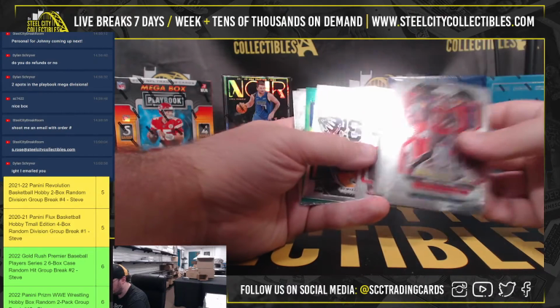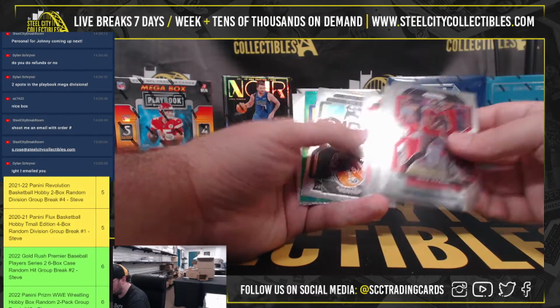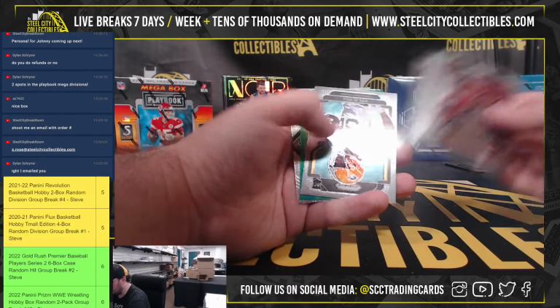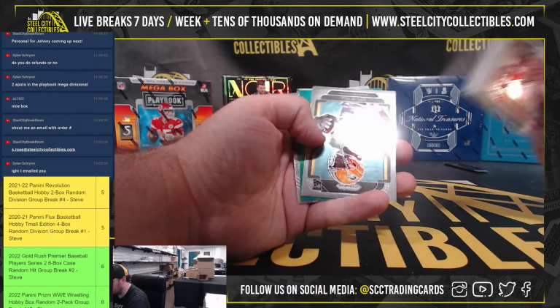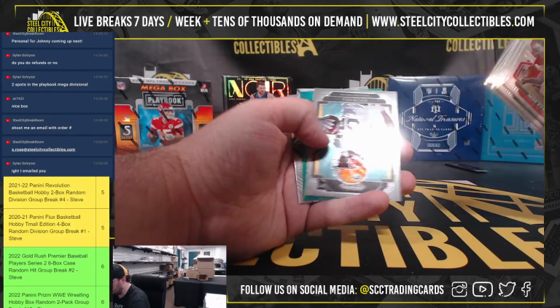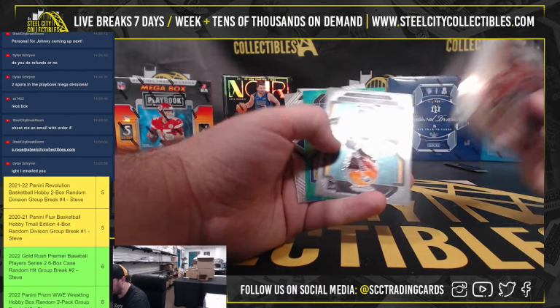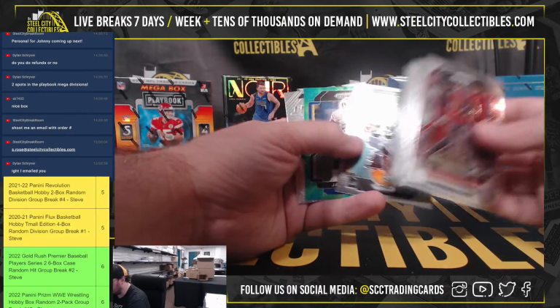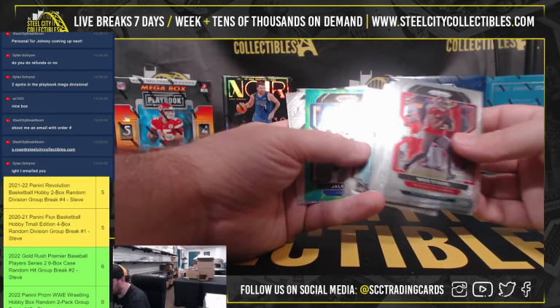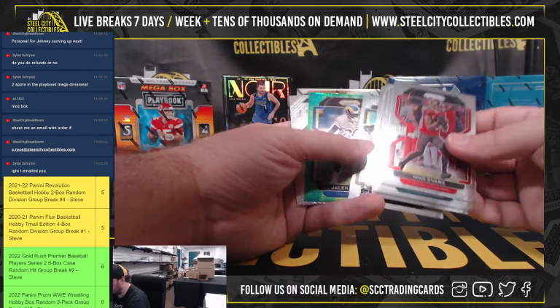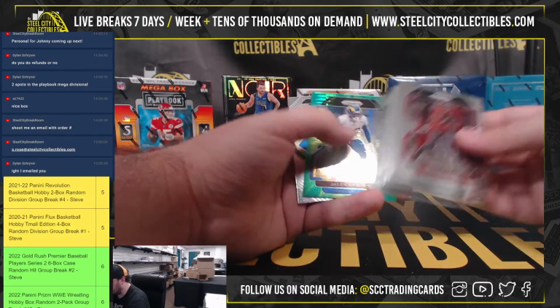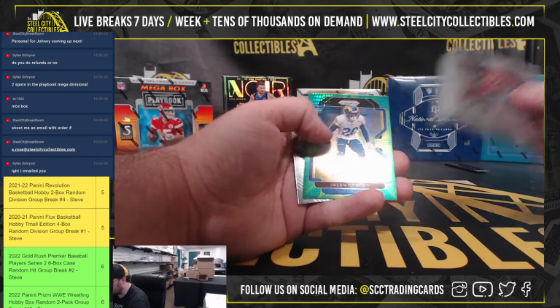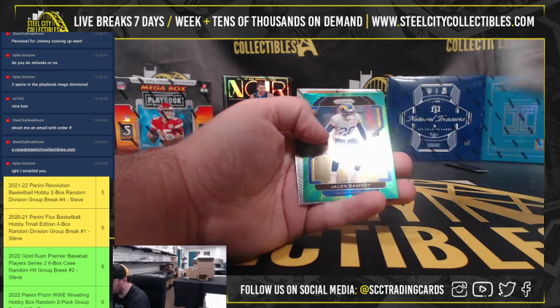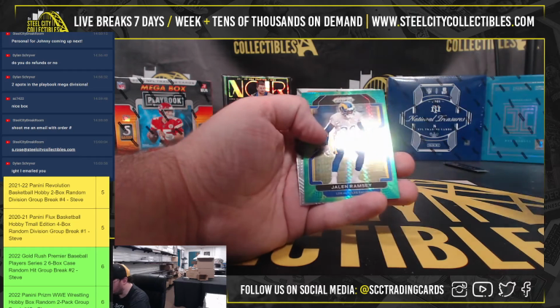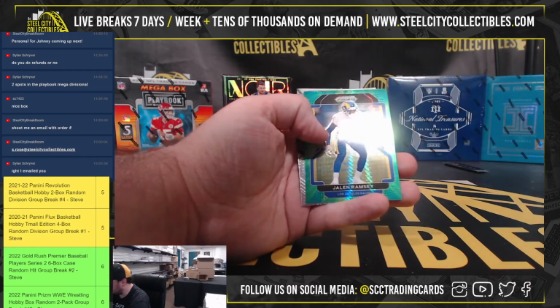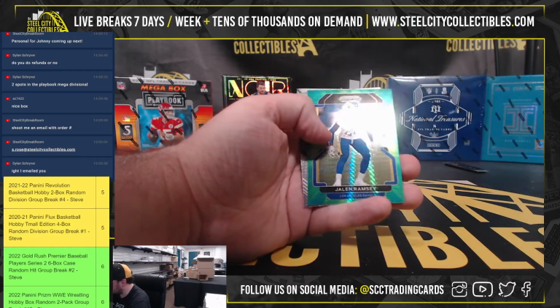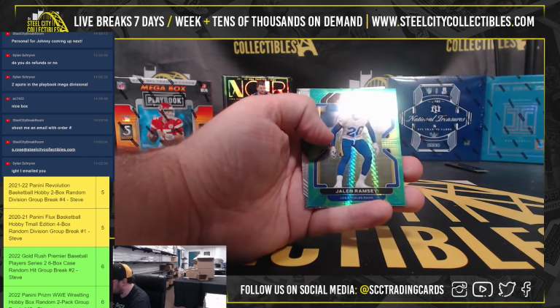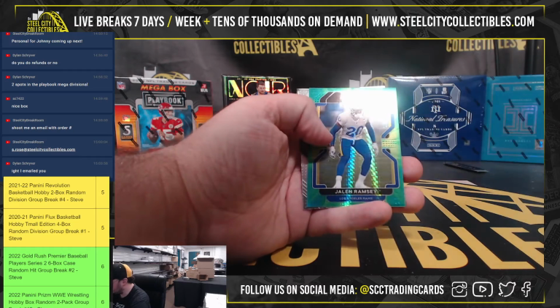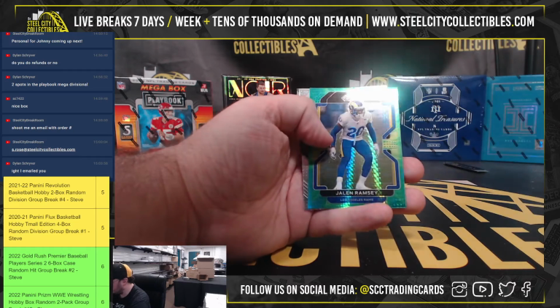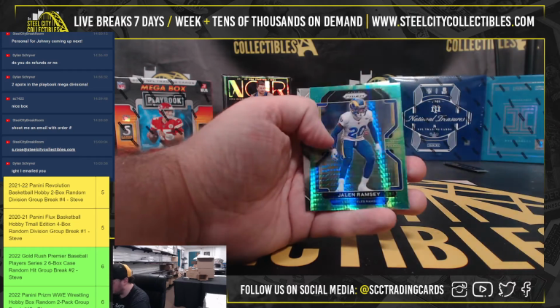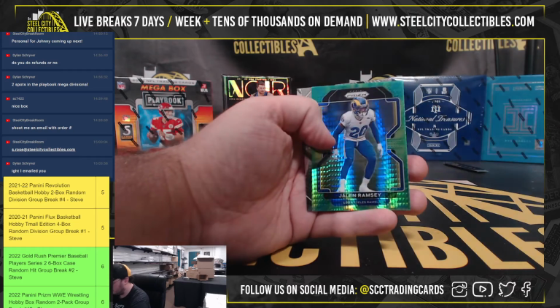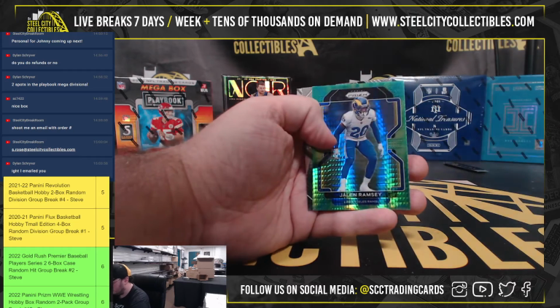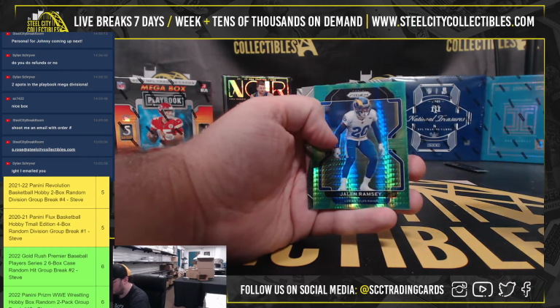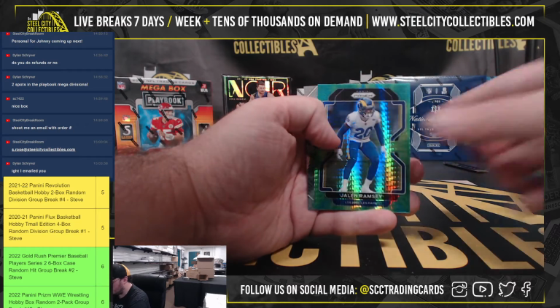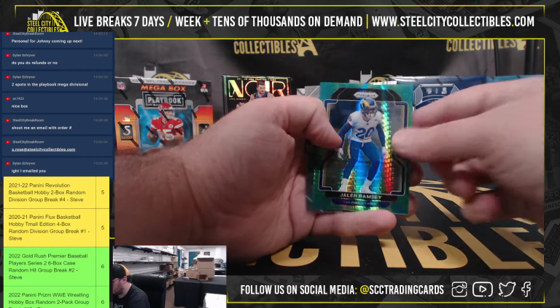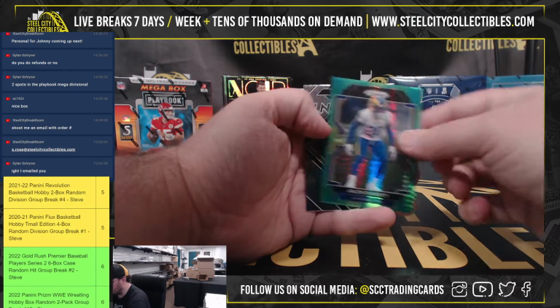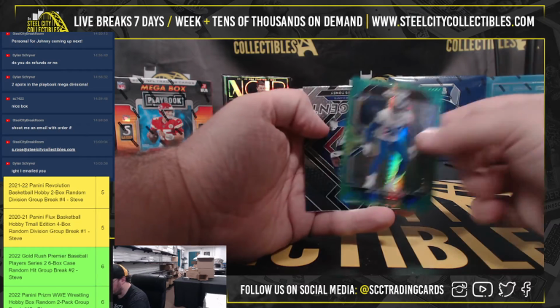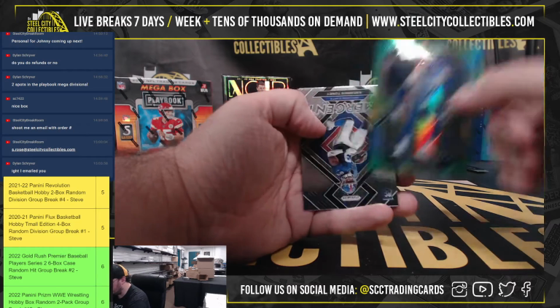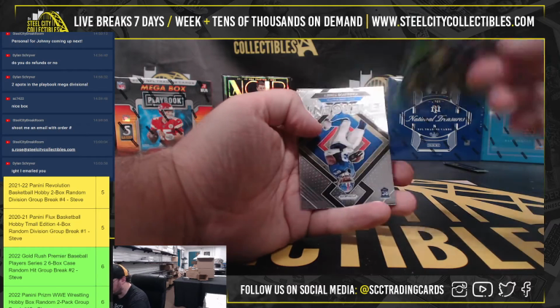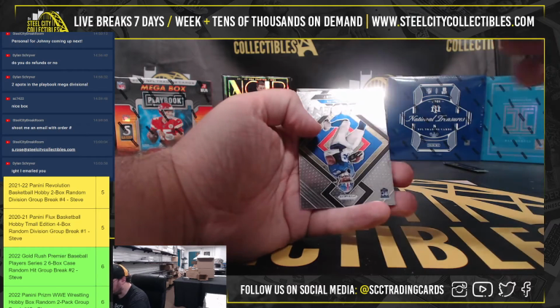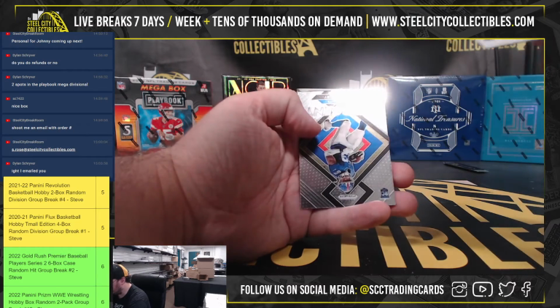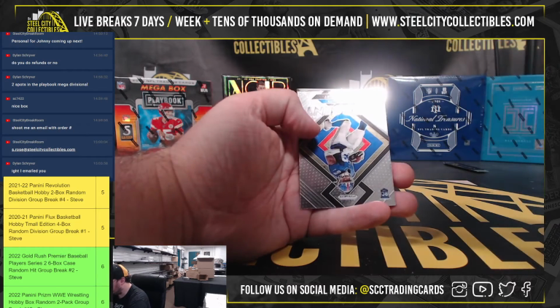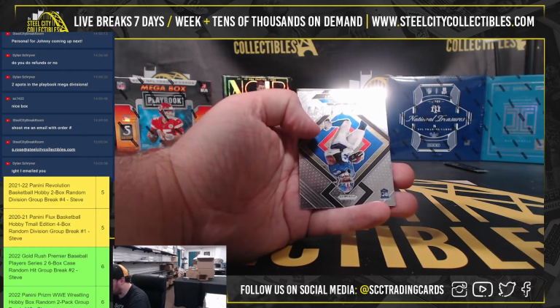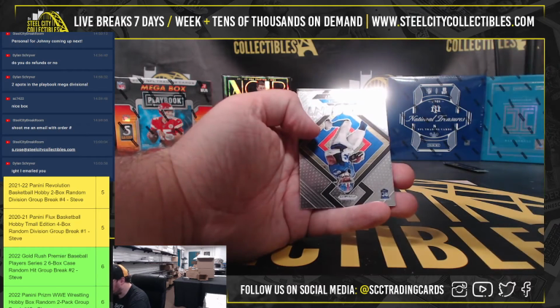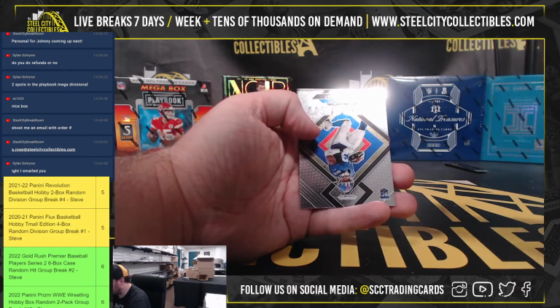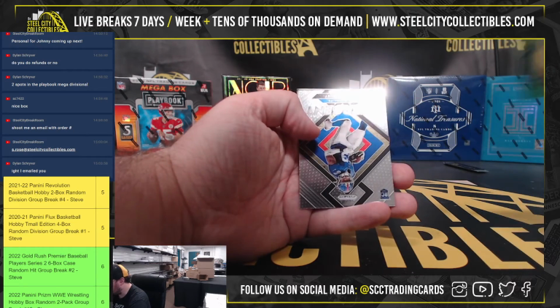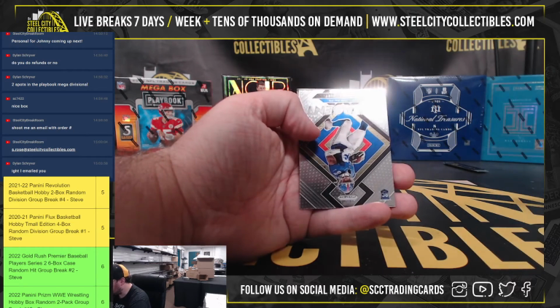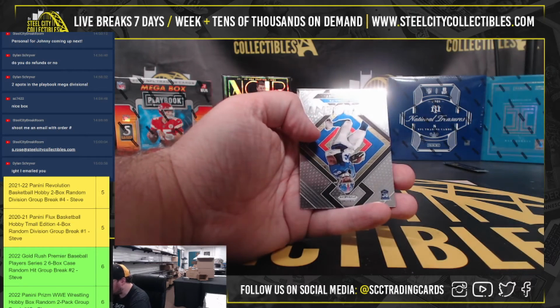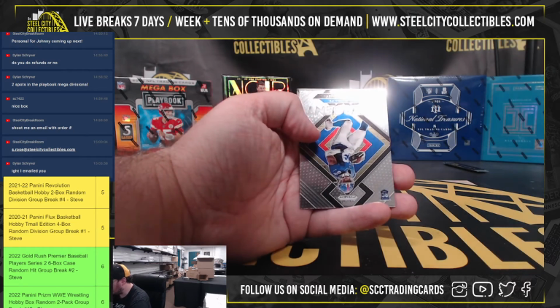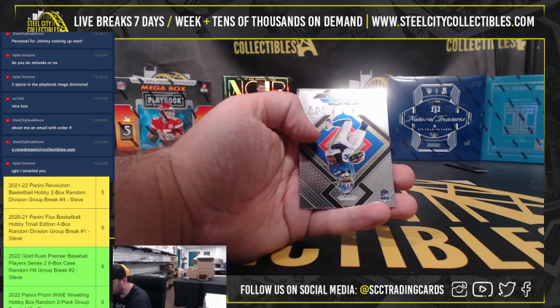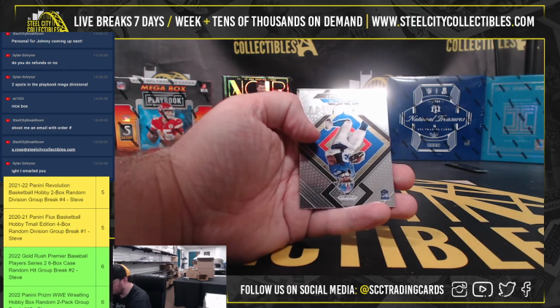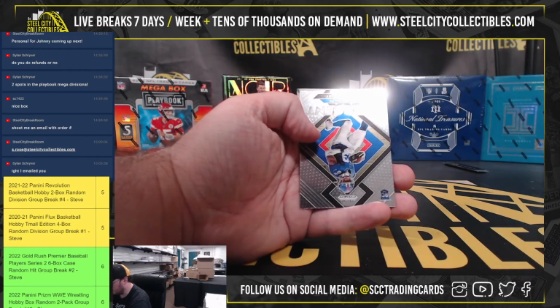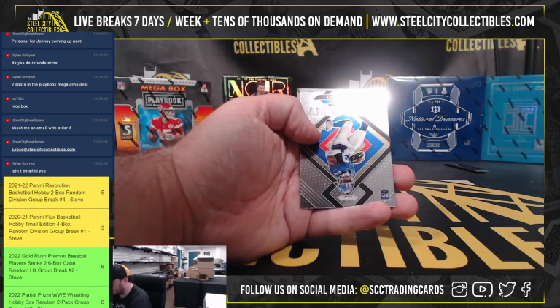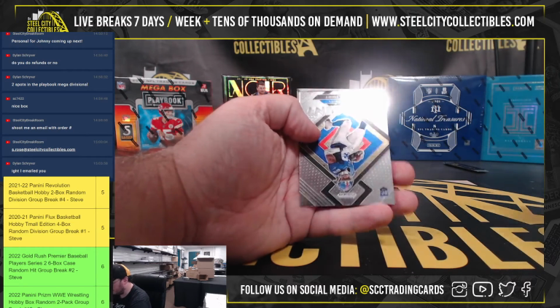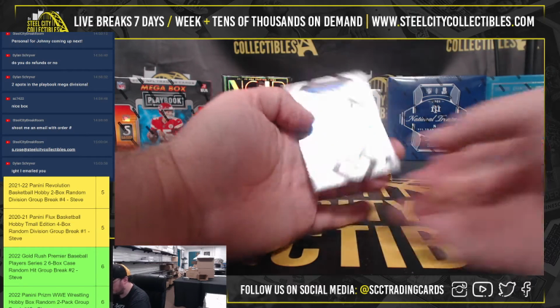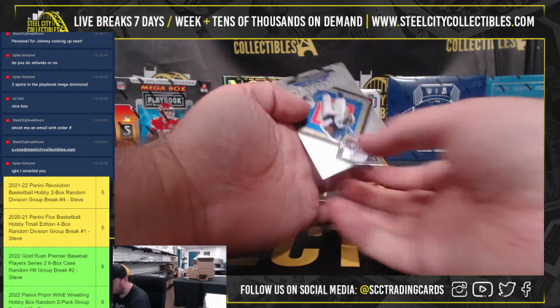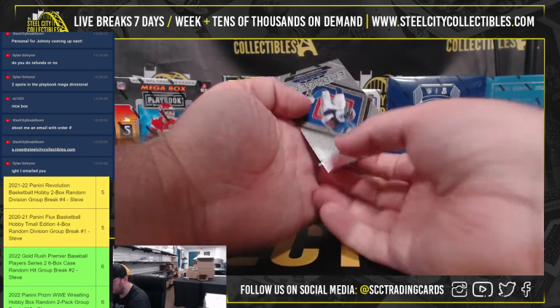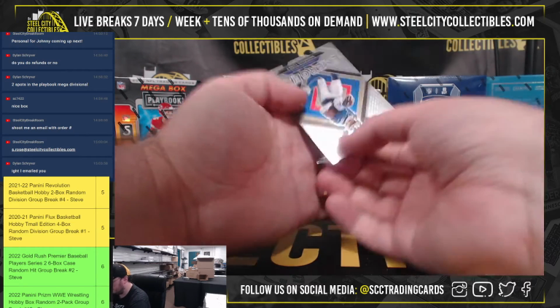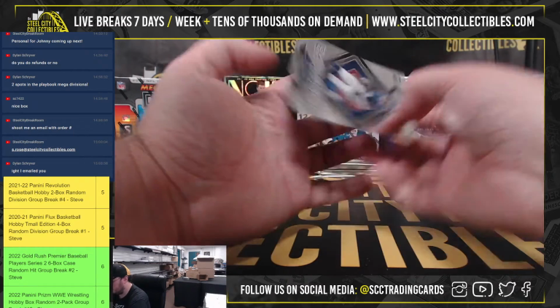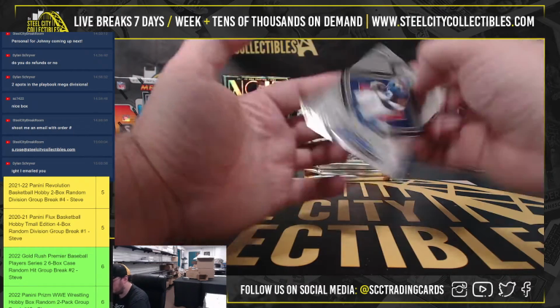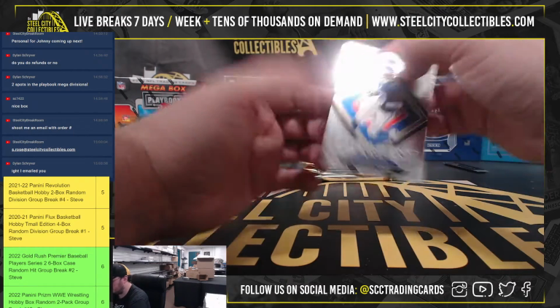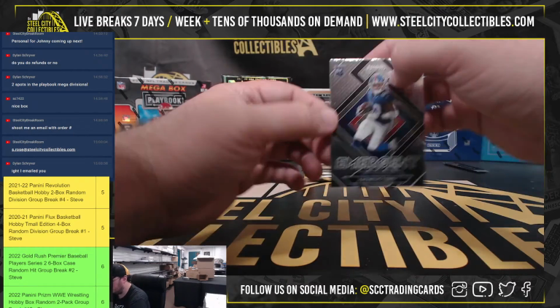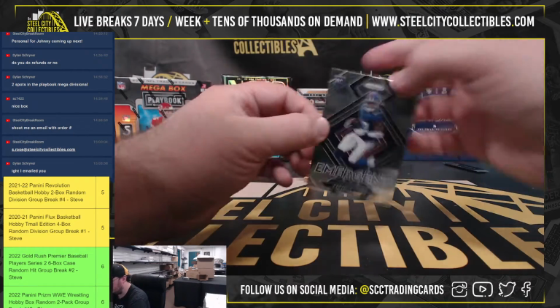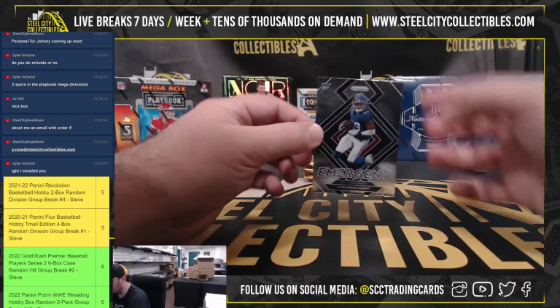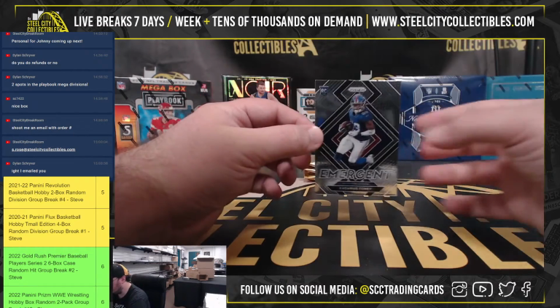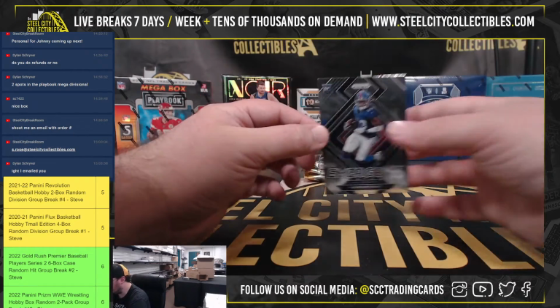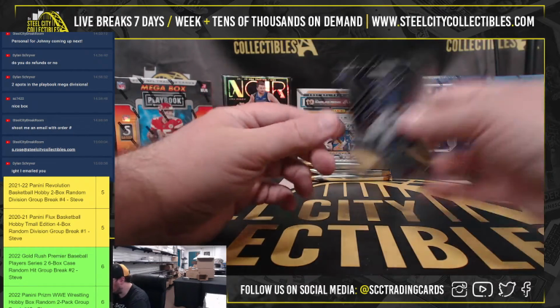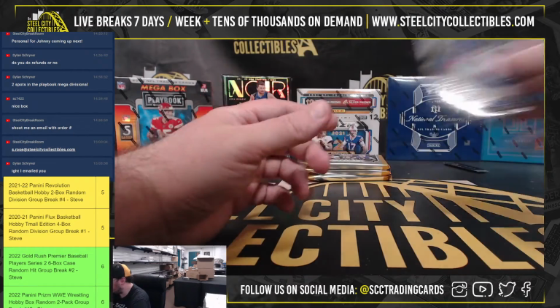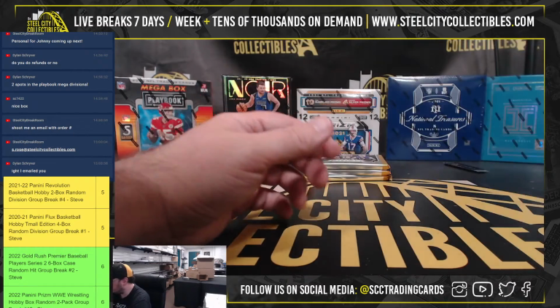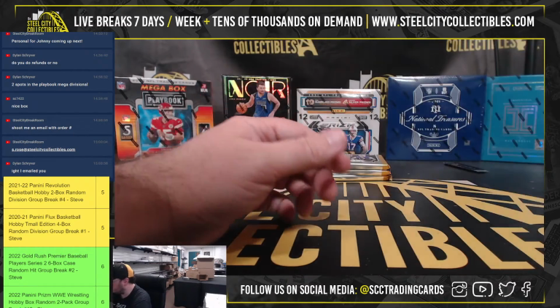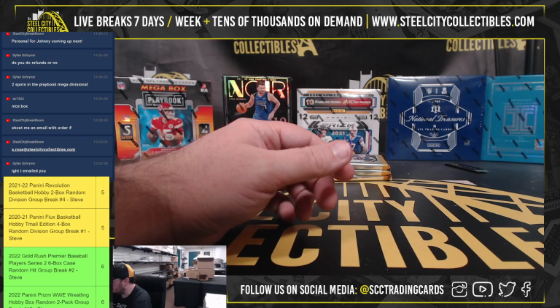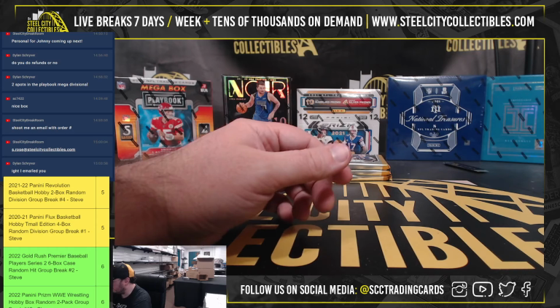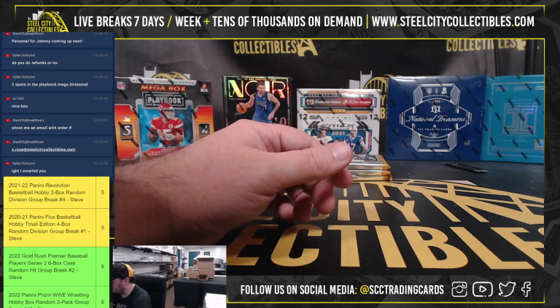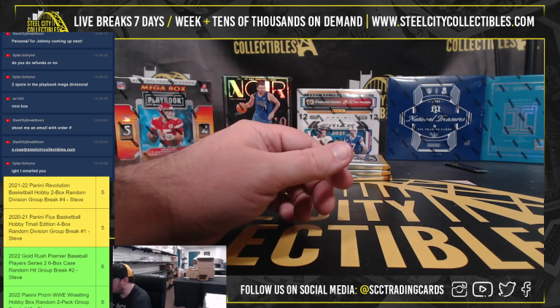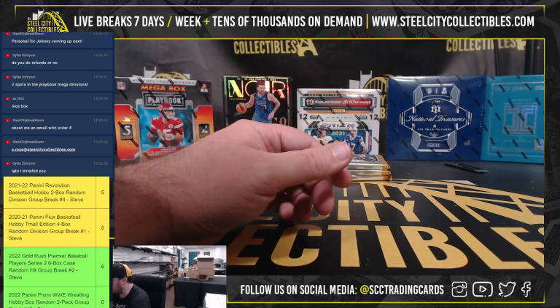Rondell Moore and Kylan Hill rookies. Jalen Ramsey green hyper, numbered to 175. Emergent Kadarius Toney.